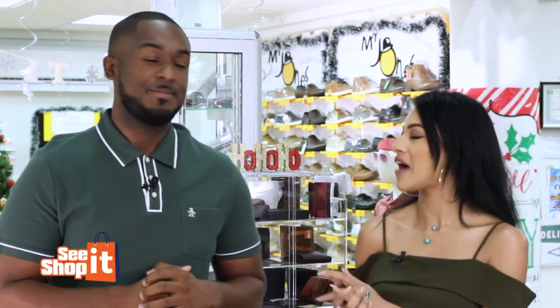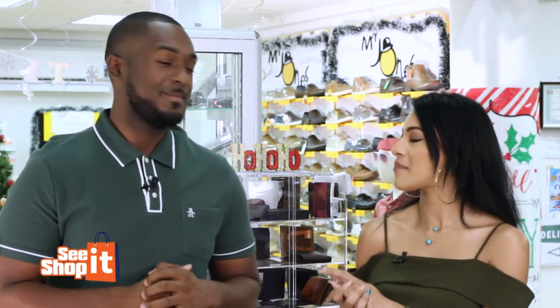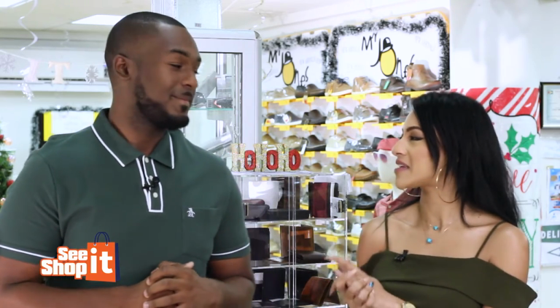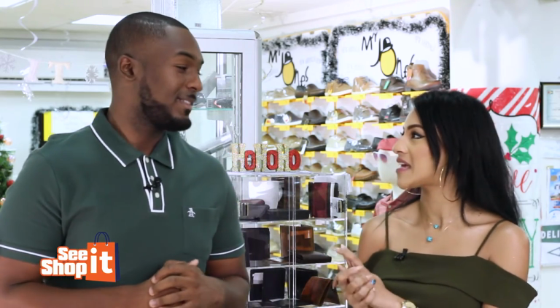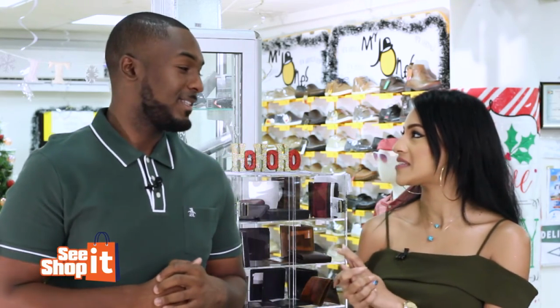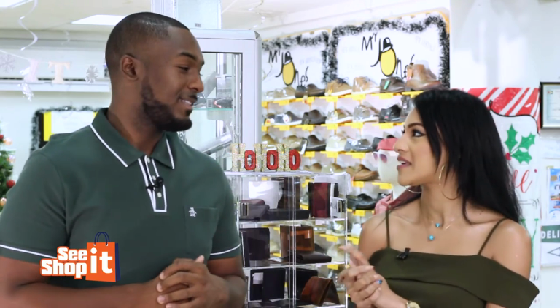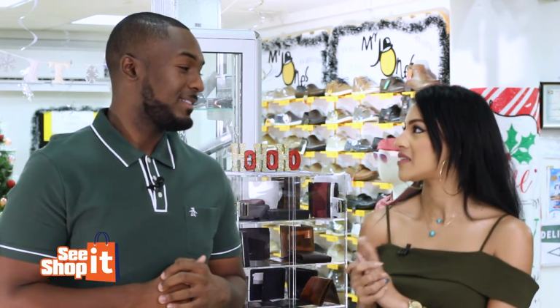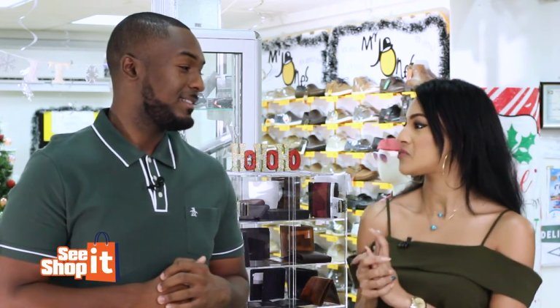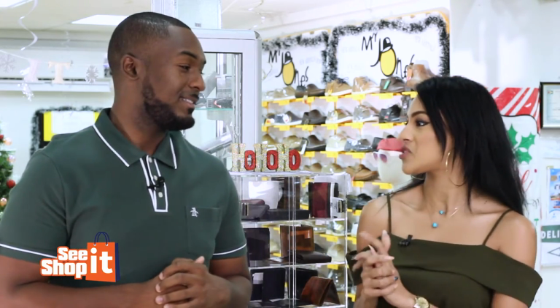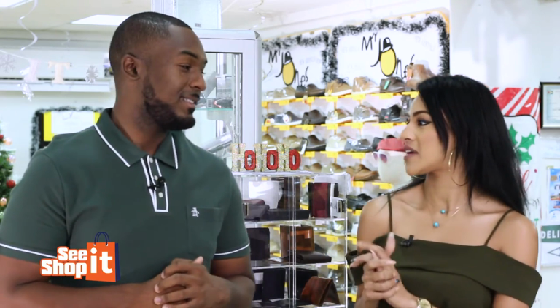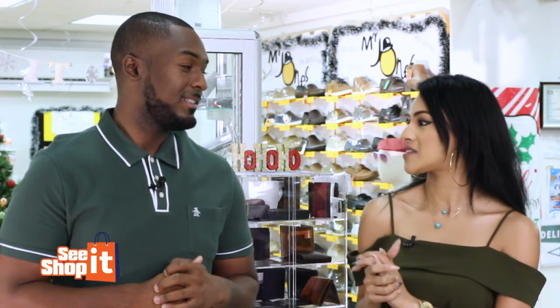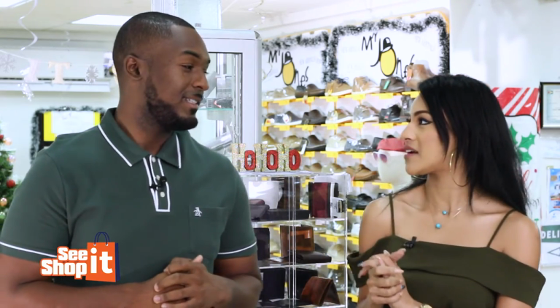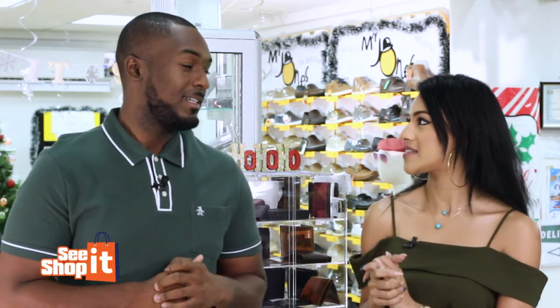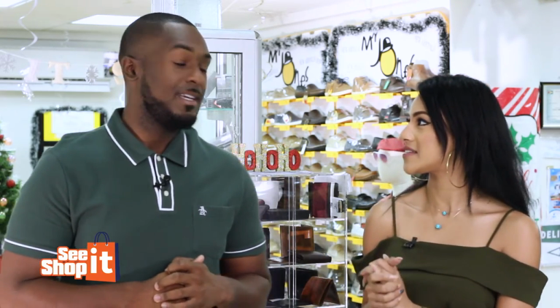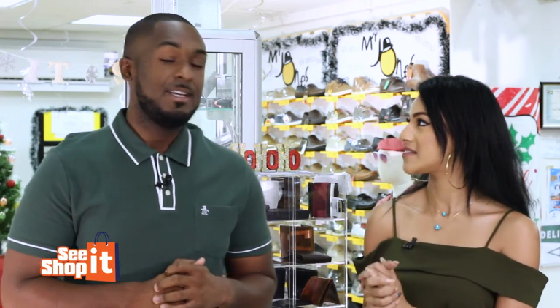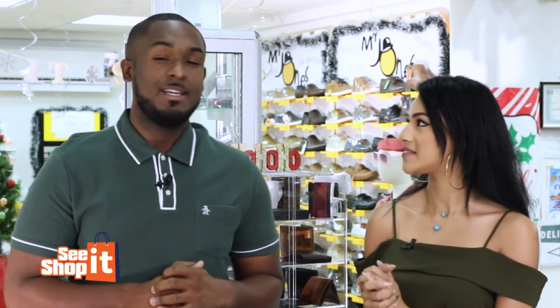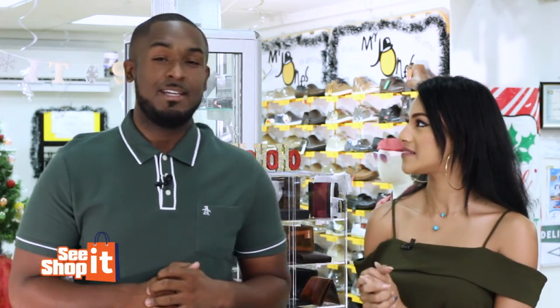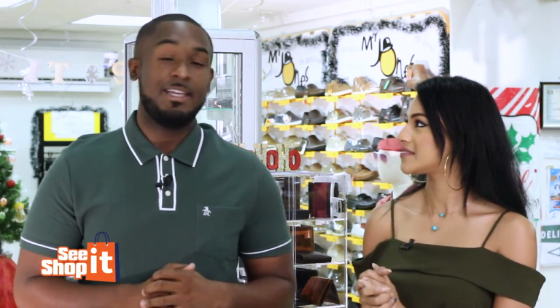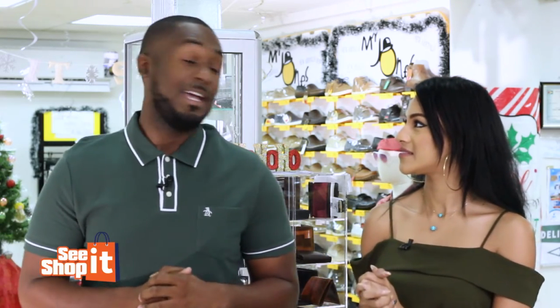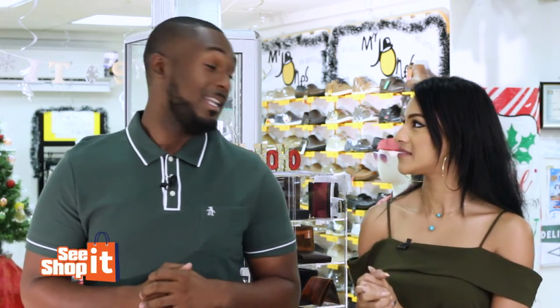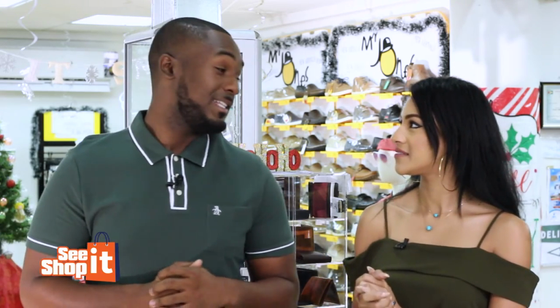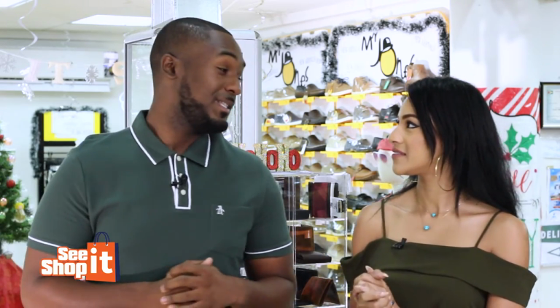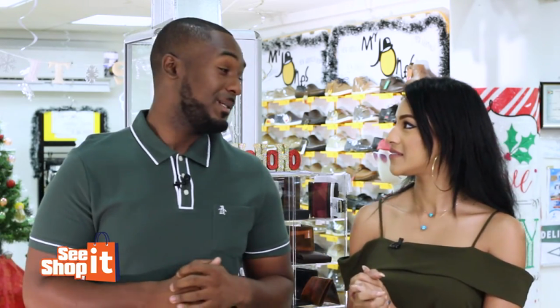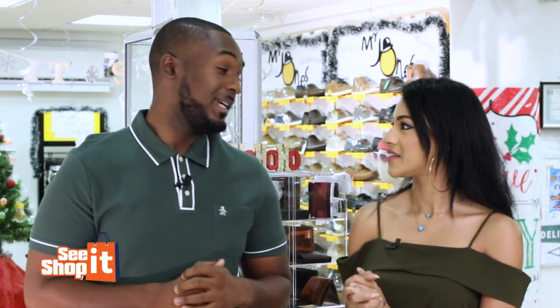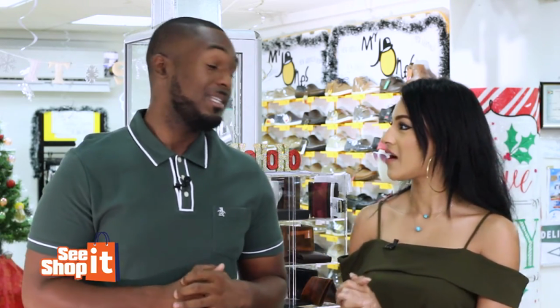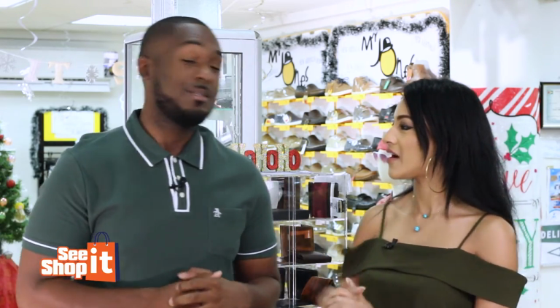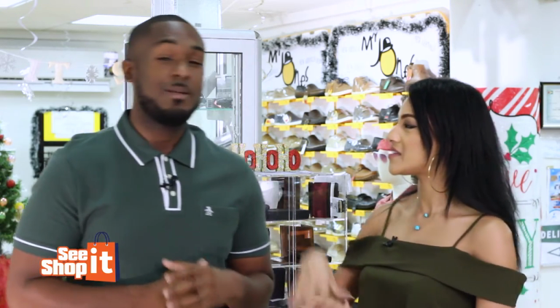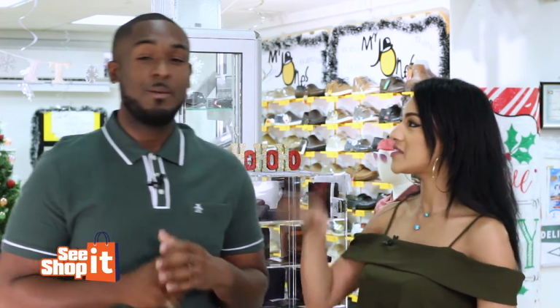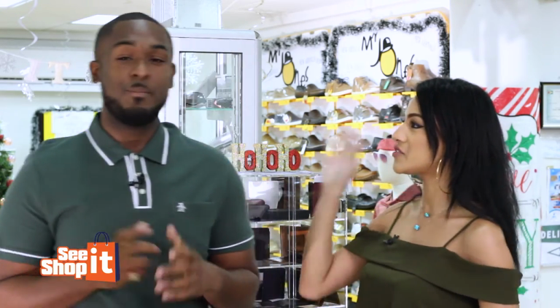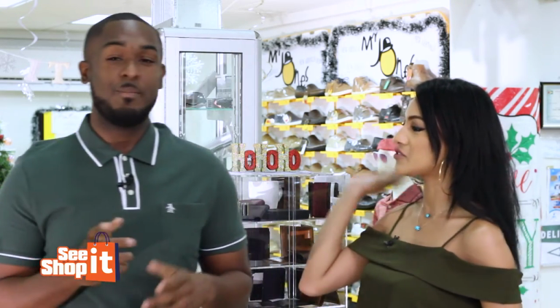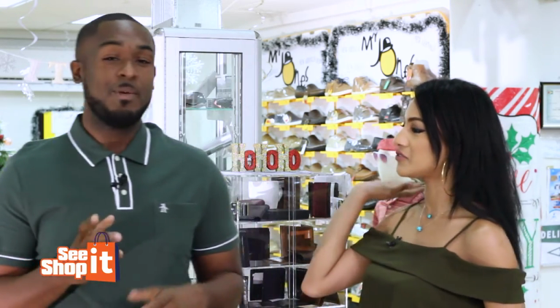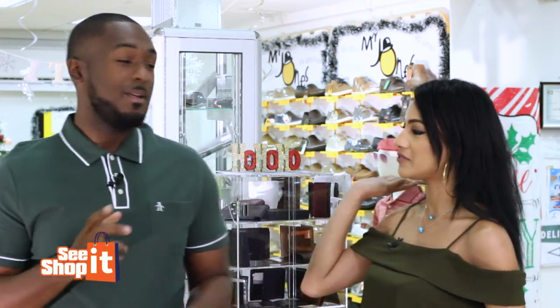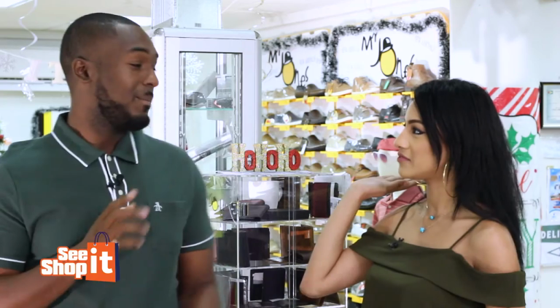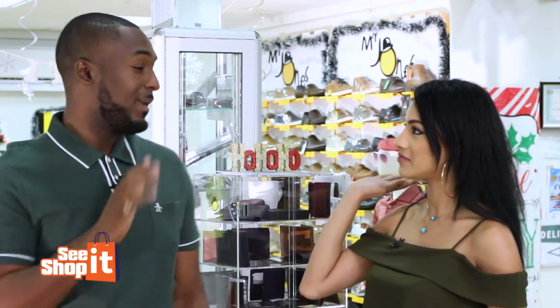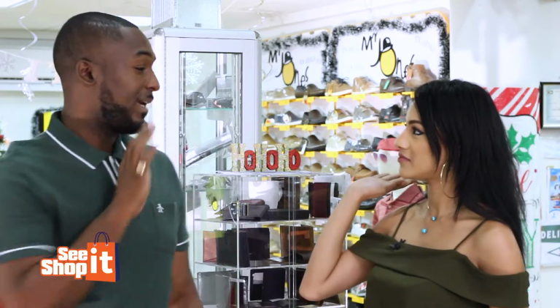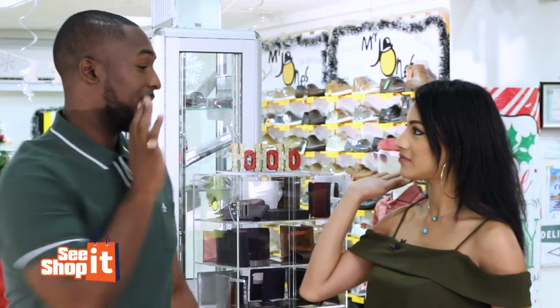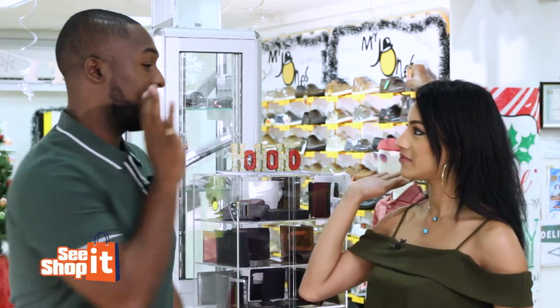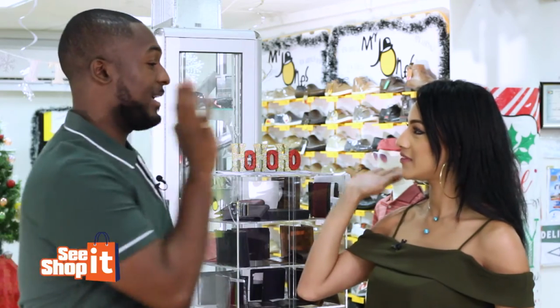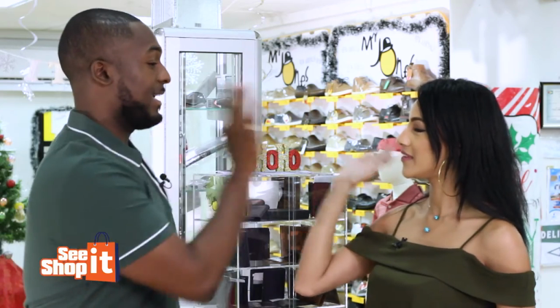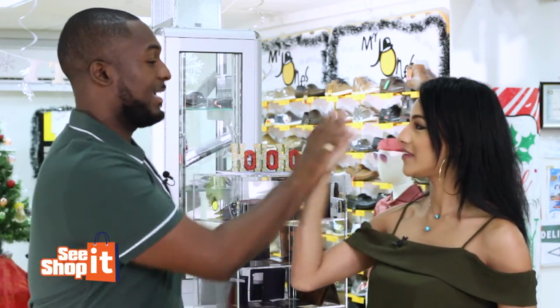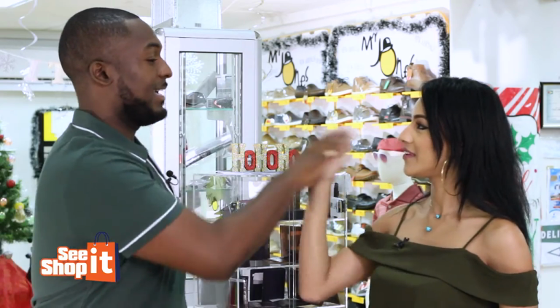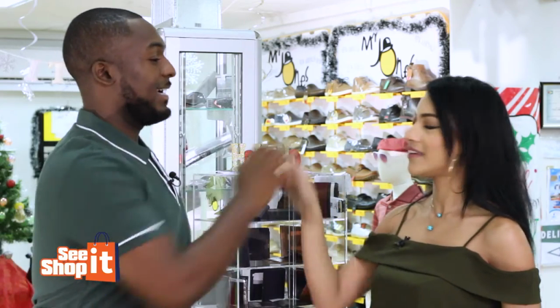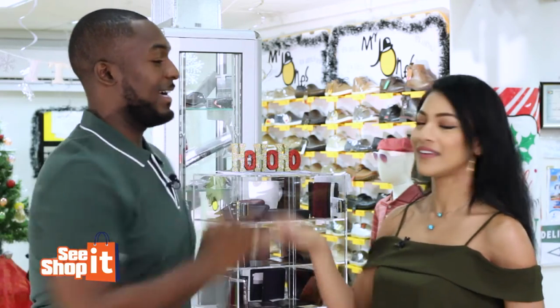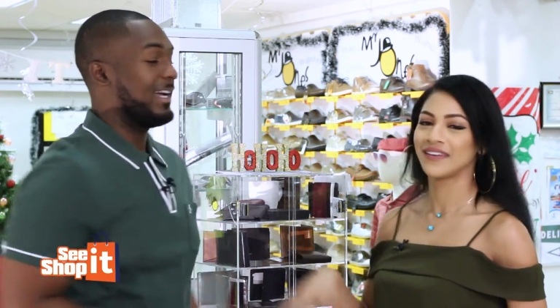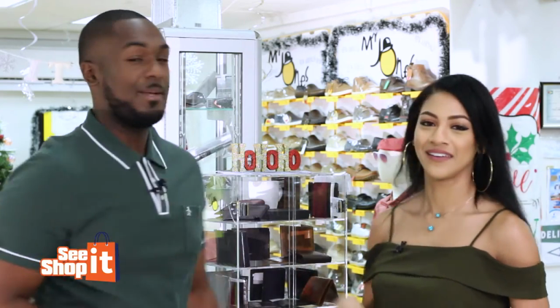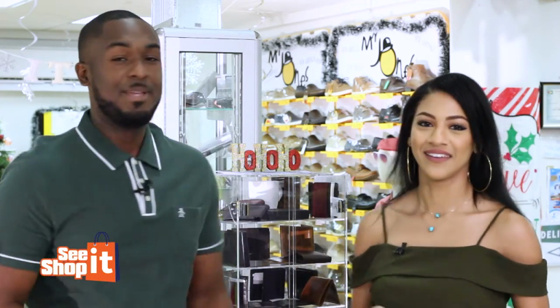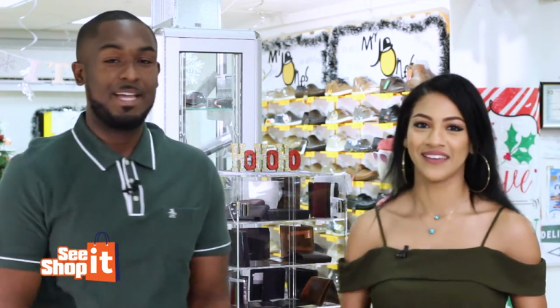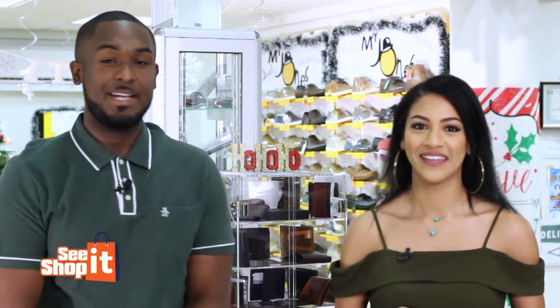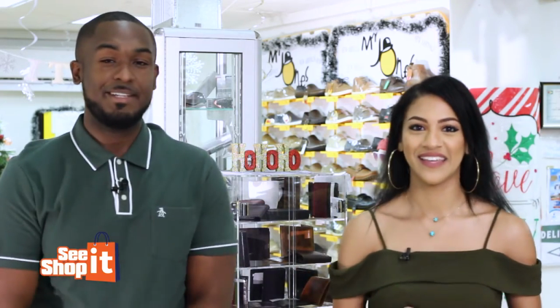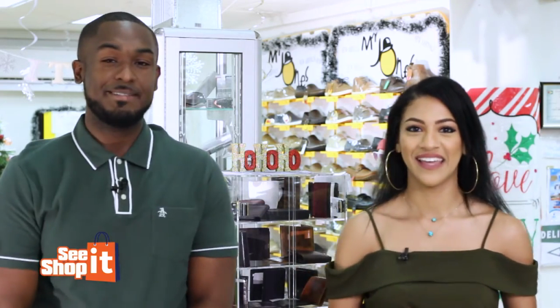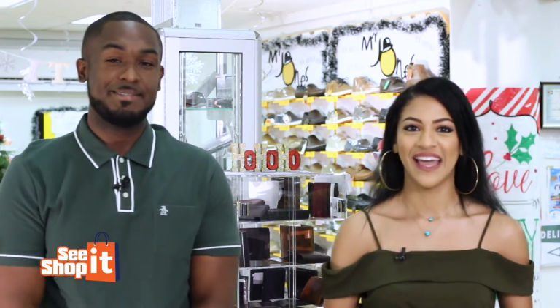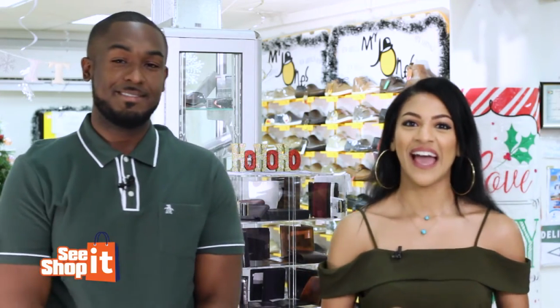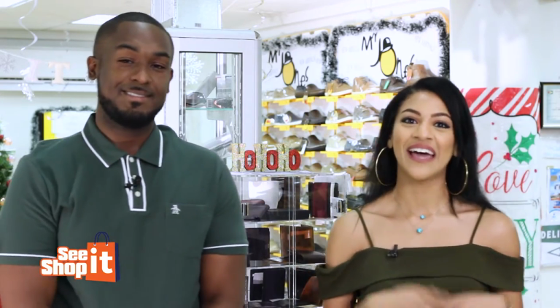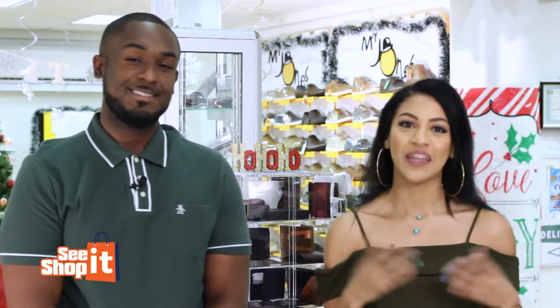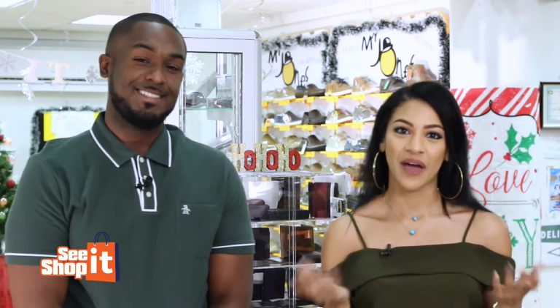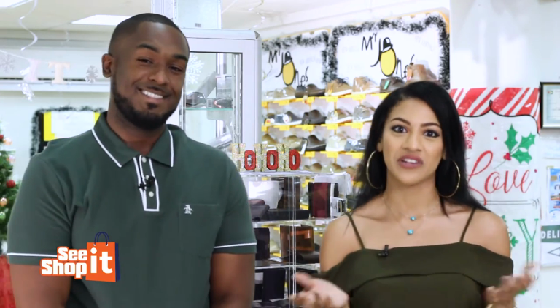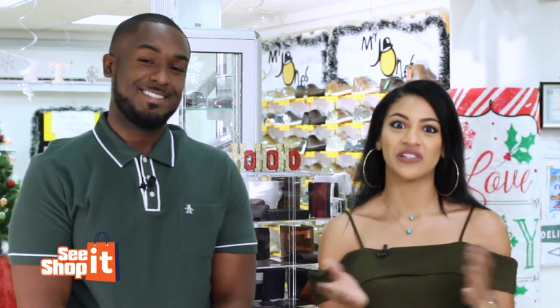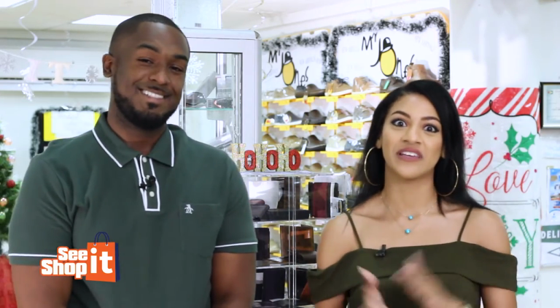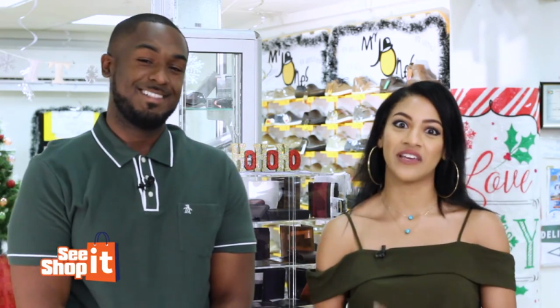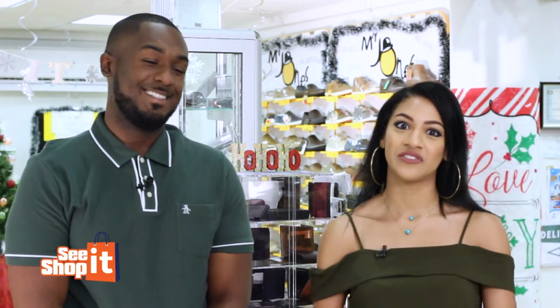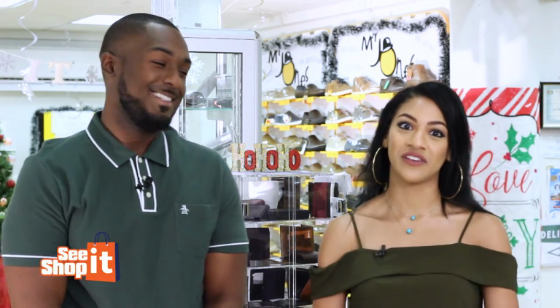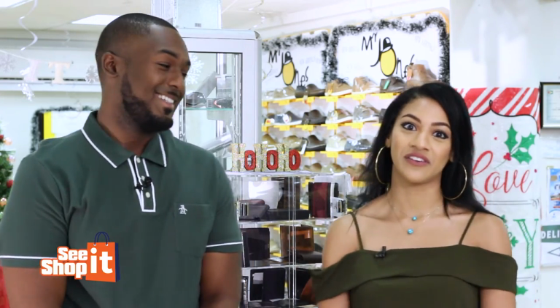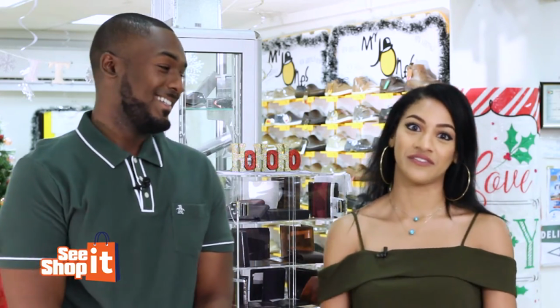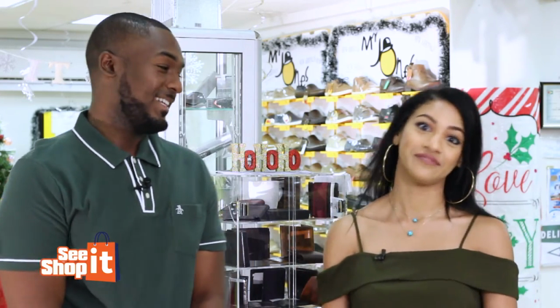I'm excited, I think we should get started. Let's do this. See you soon. I'm Yannick and I'm Ashley in case you didn't know.